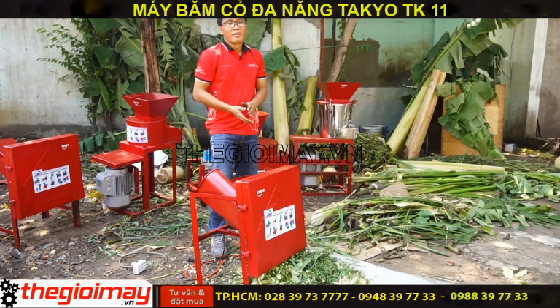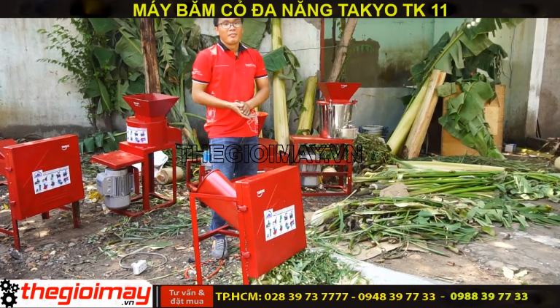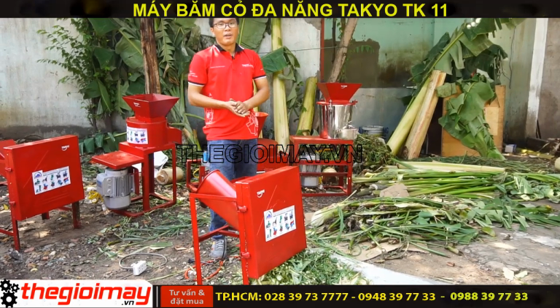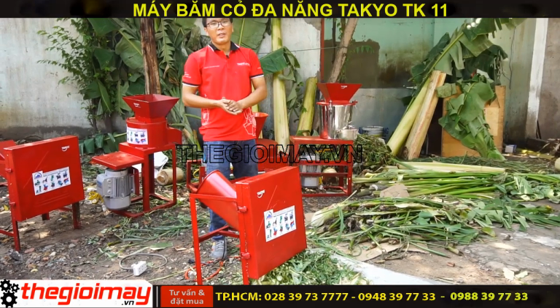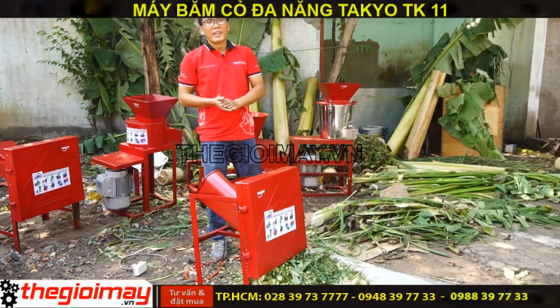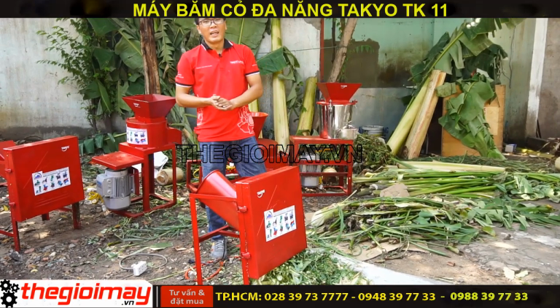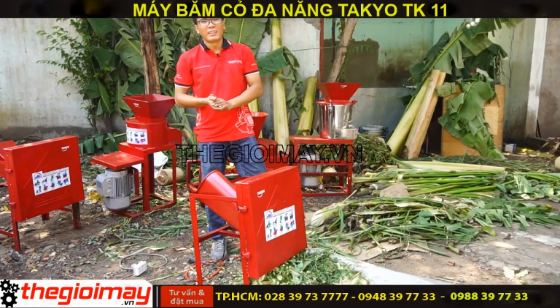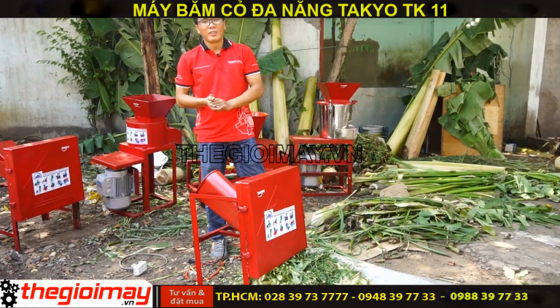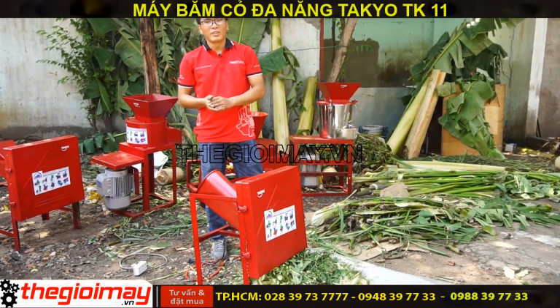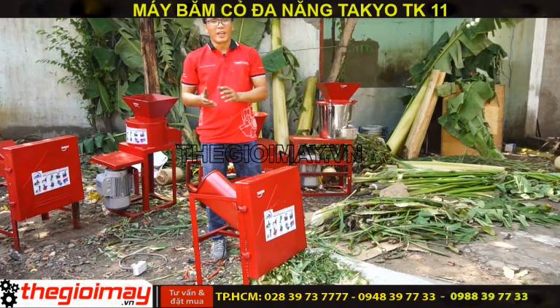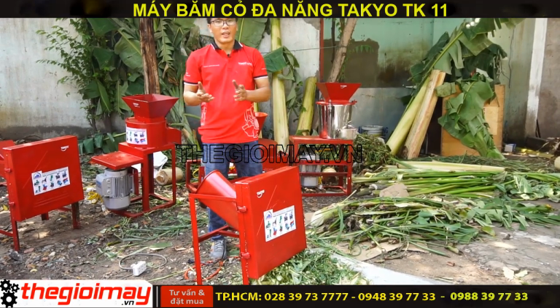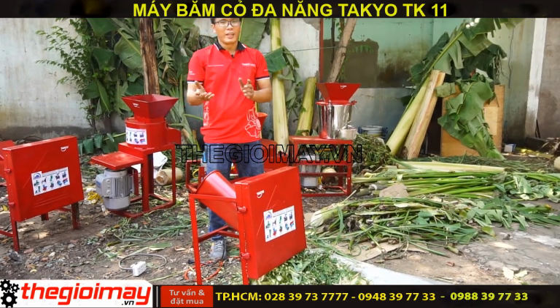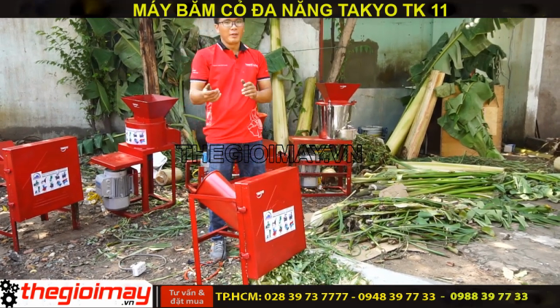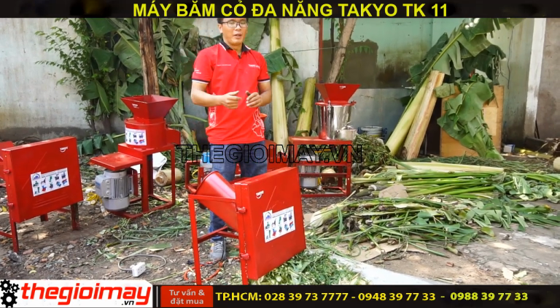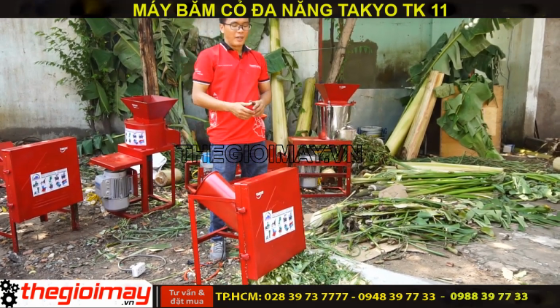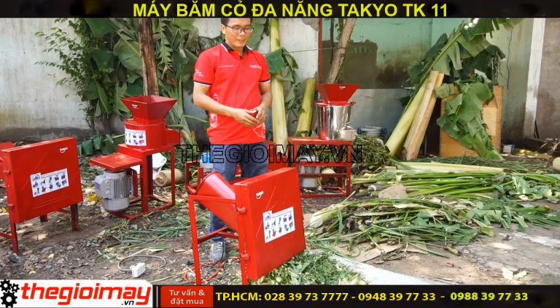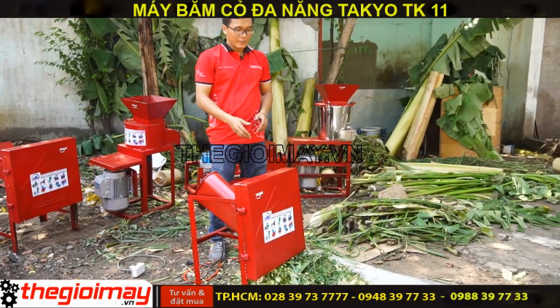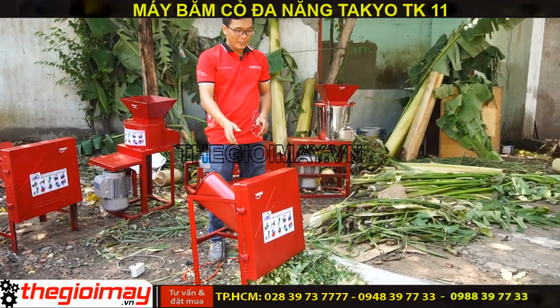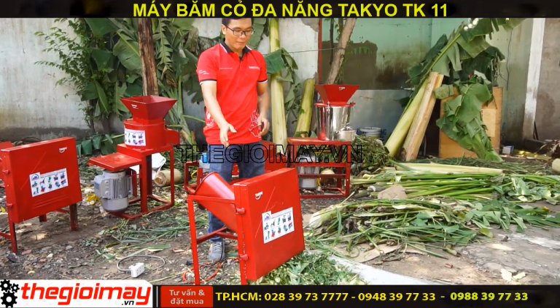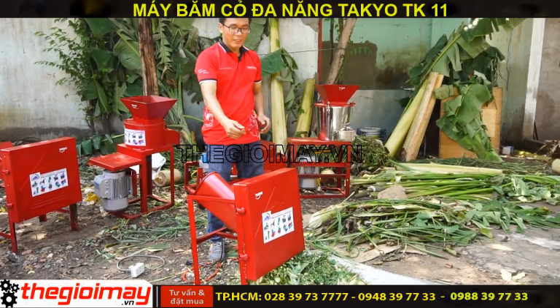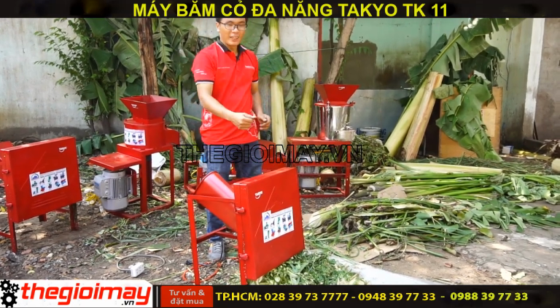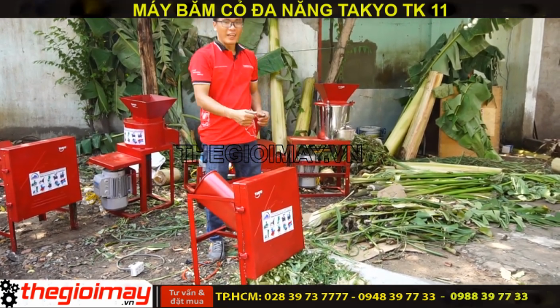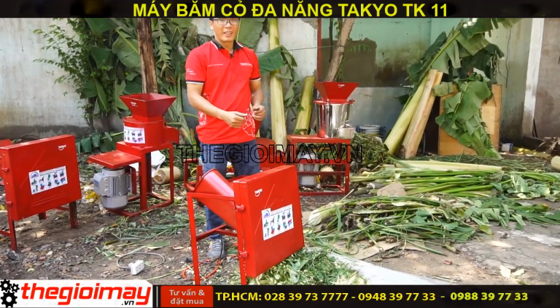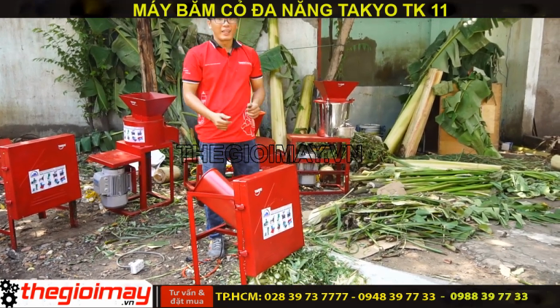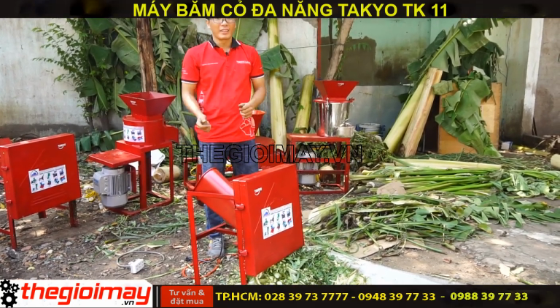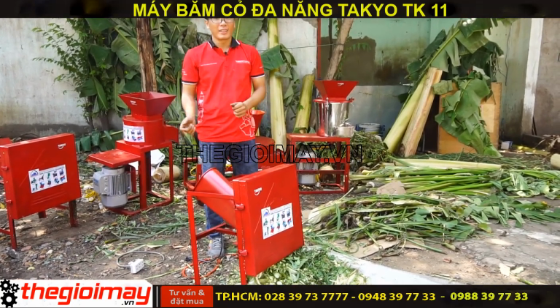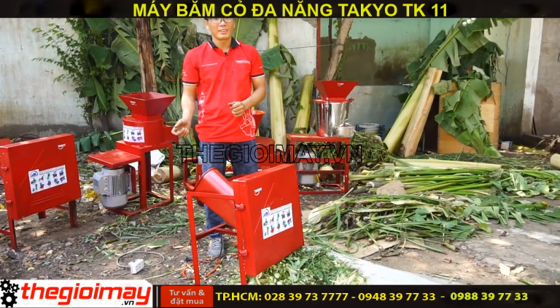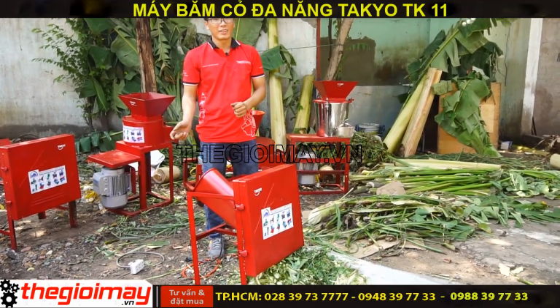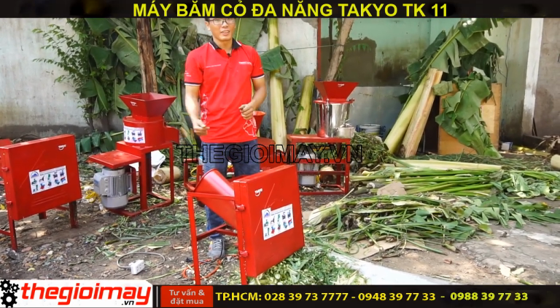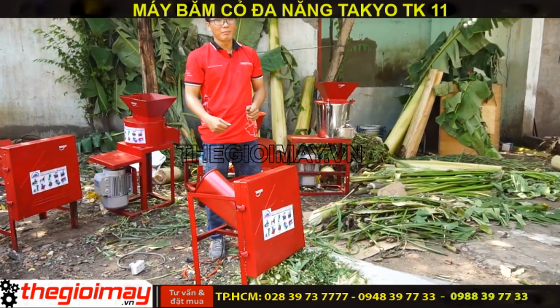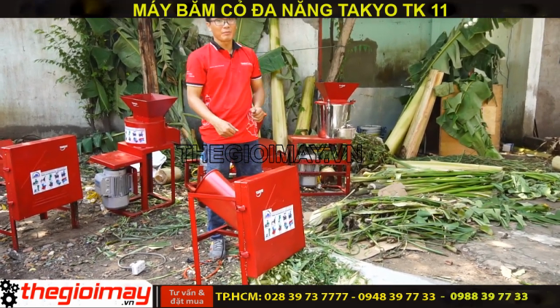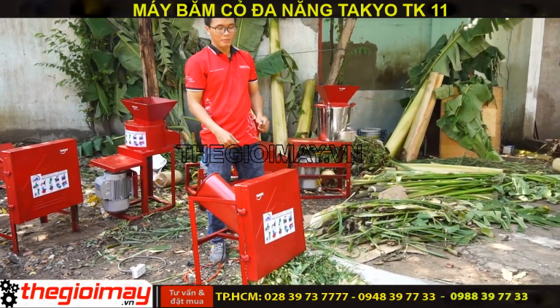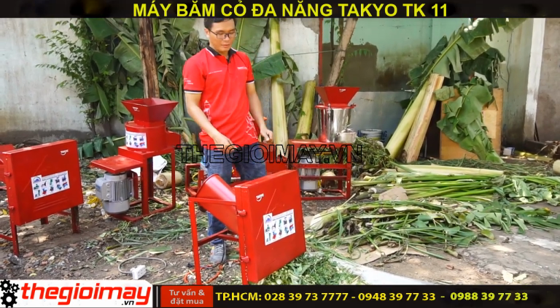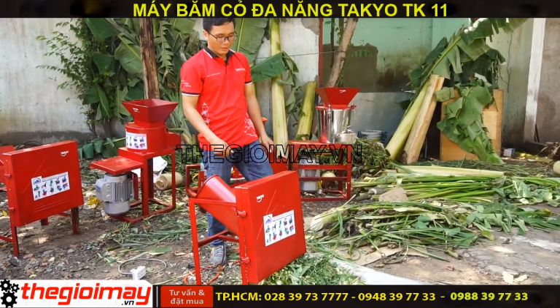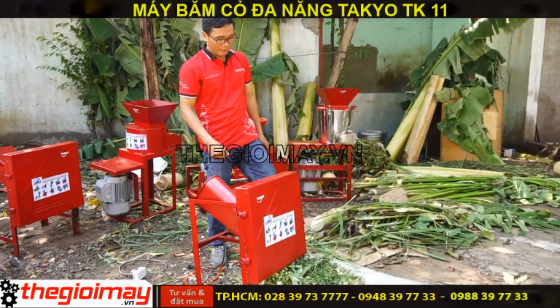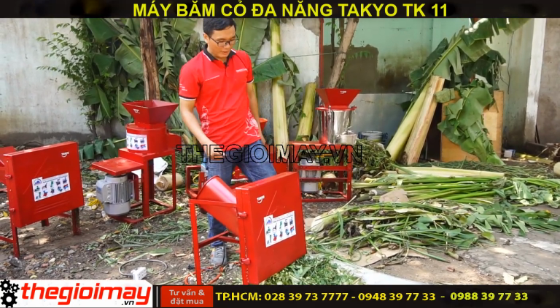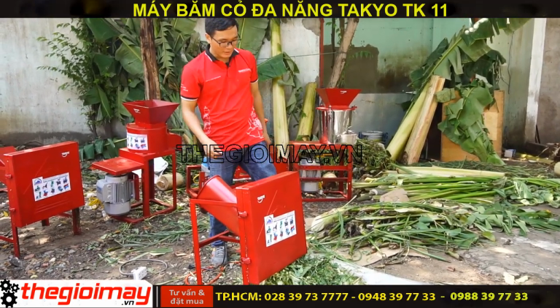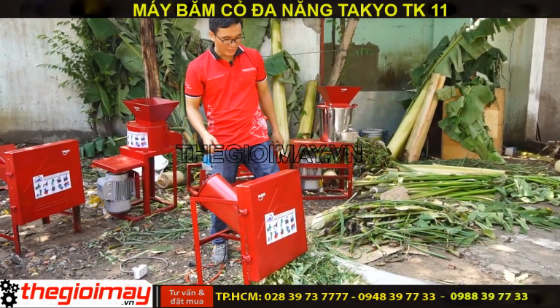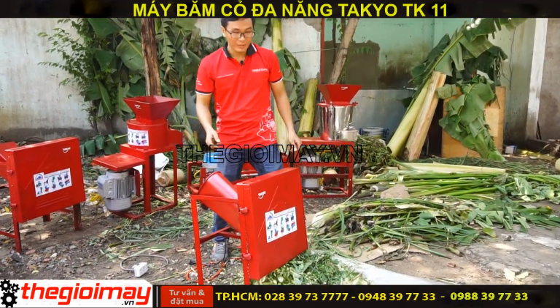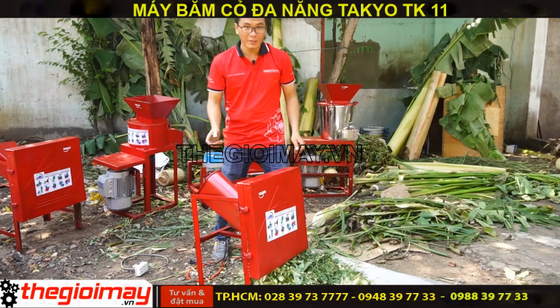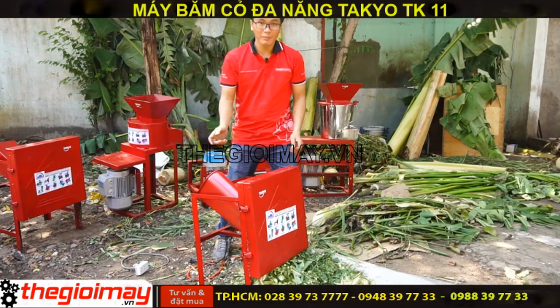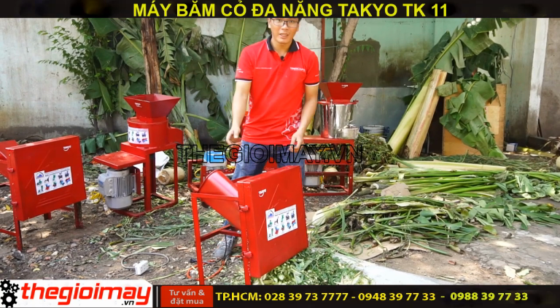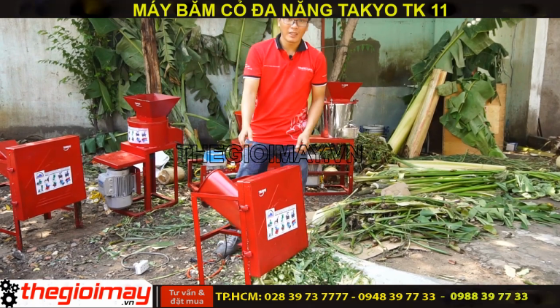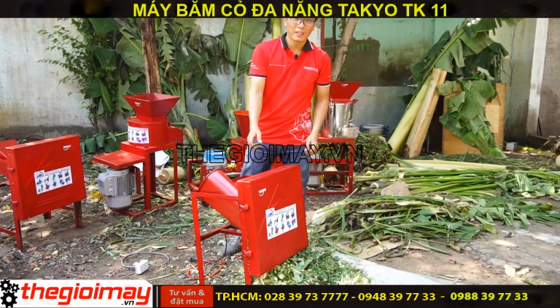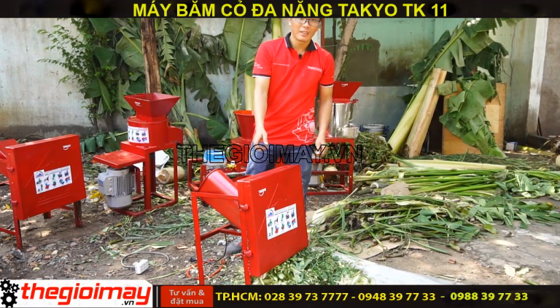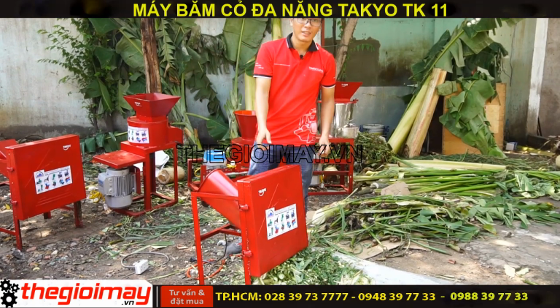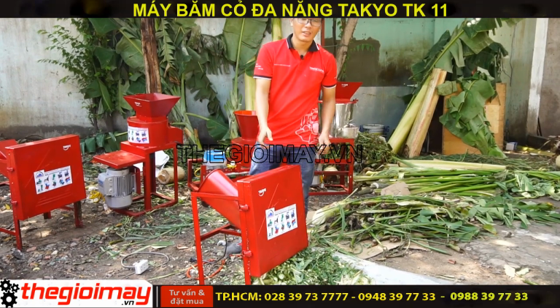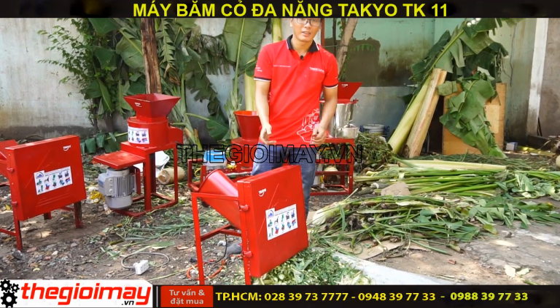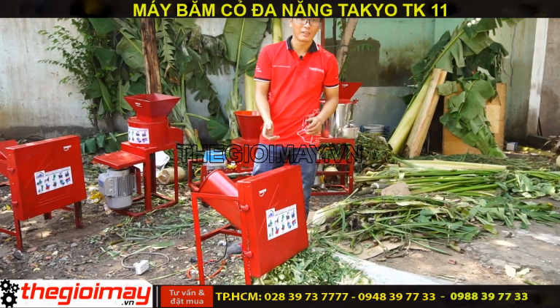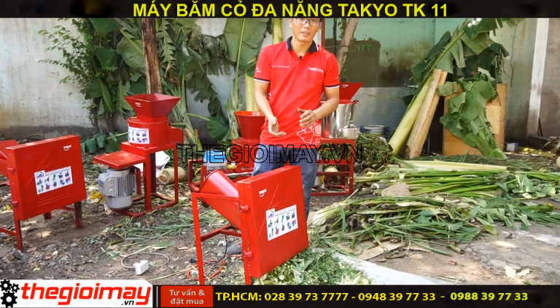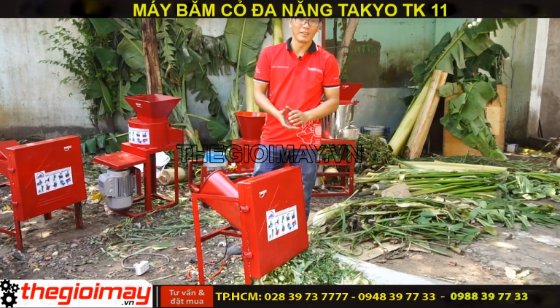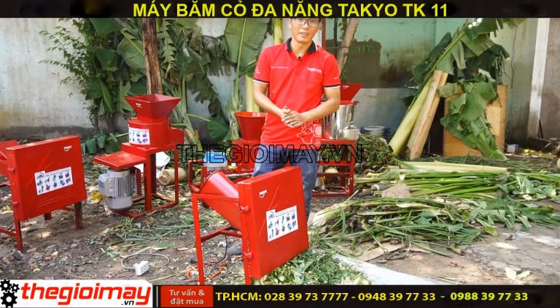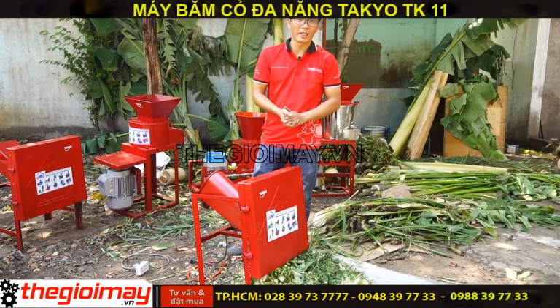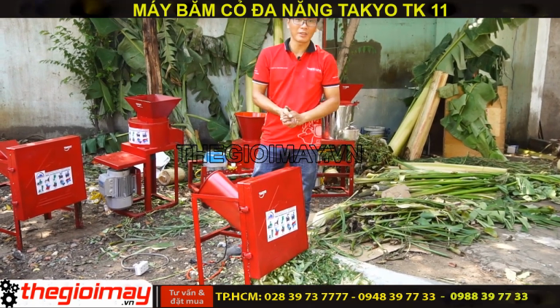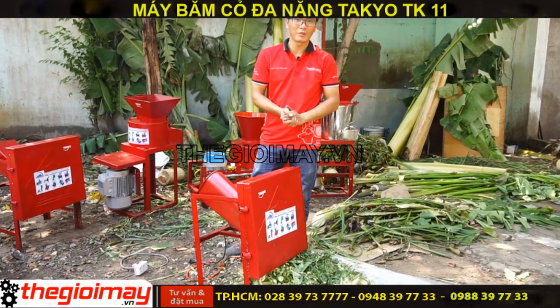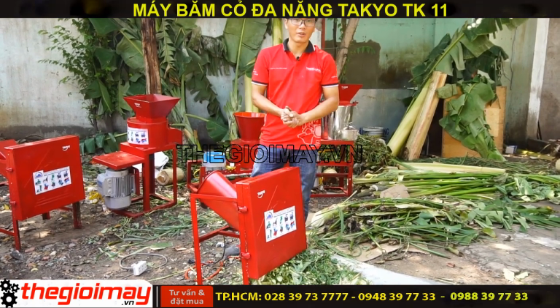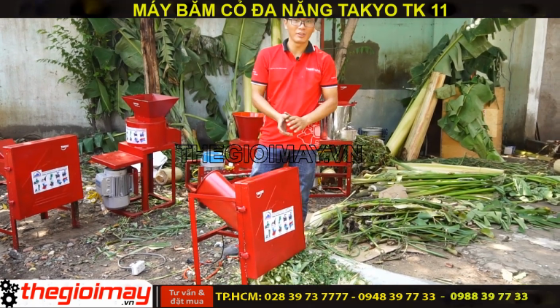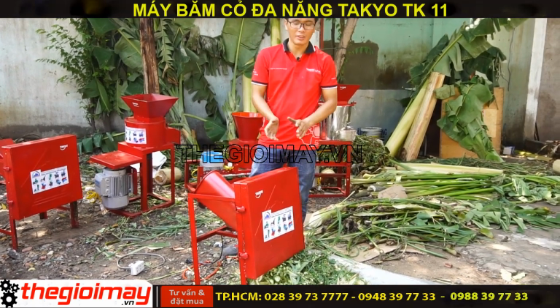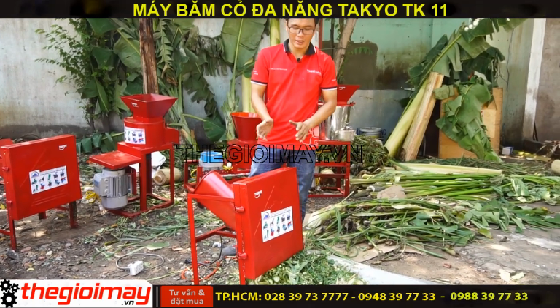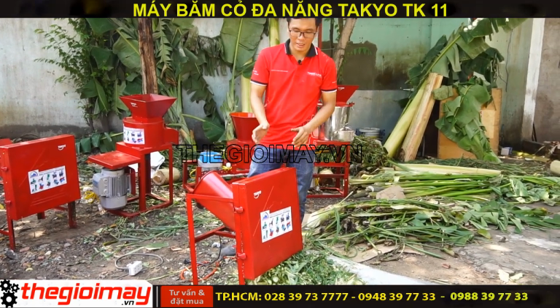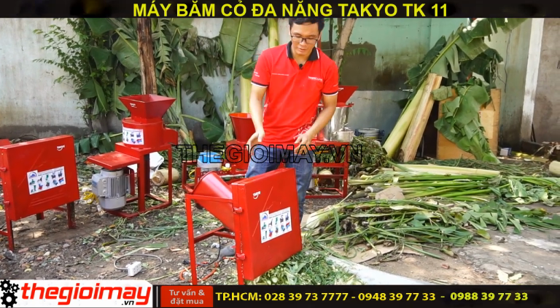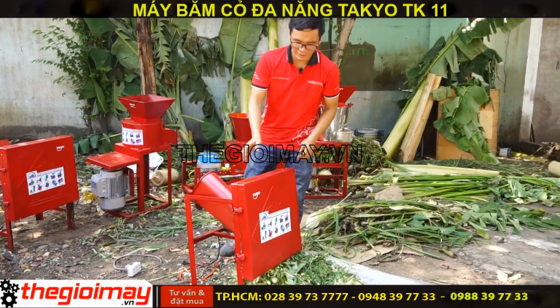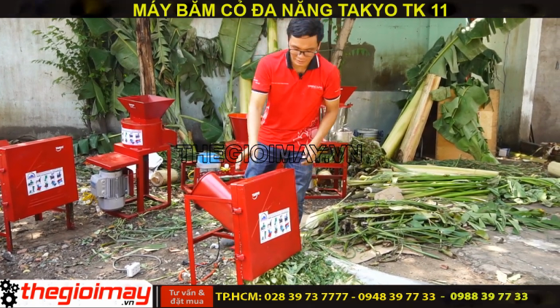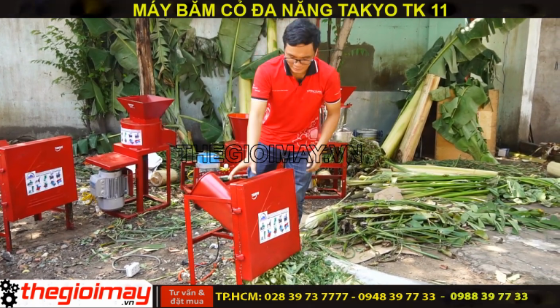Và bây giờ tôi sẽ mở chiếc nắp này ra để test trực tiếp cho các bạn xem chiếc lưỡi cách của nó như thế nào nha.